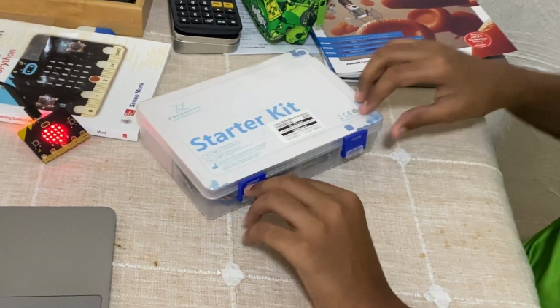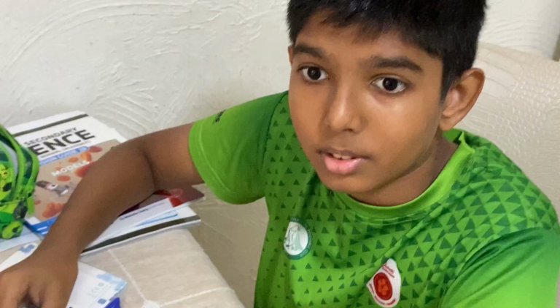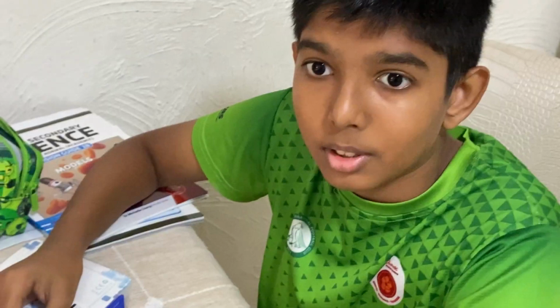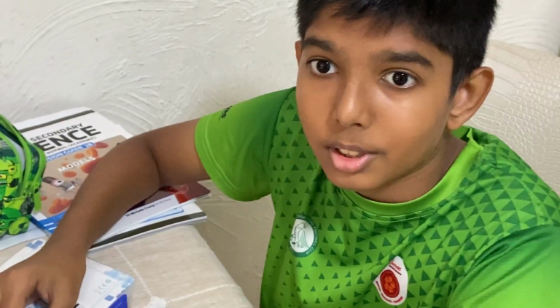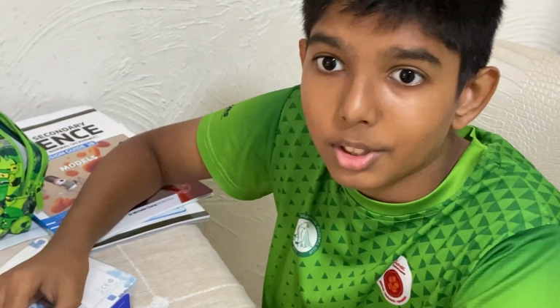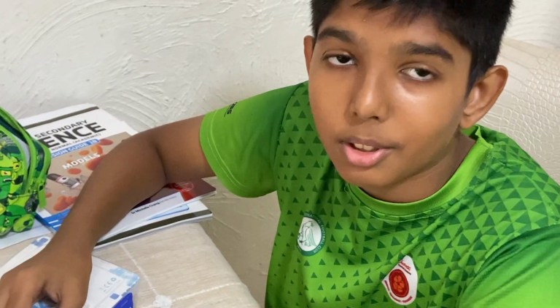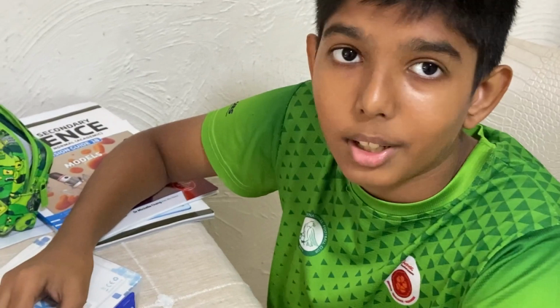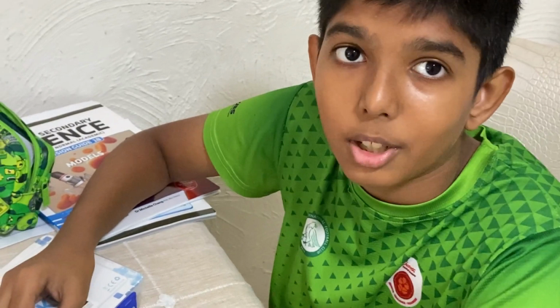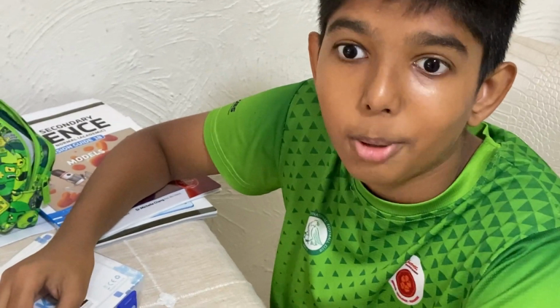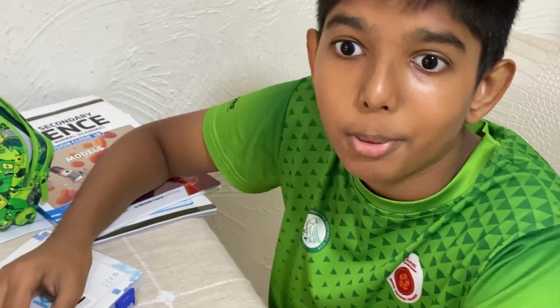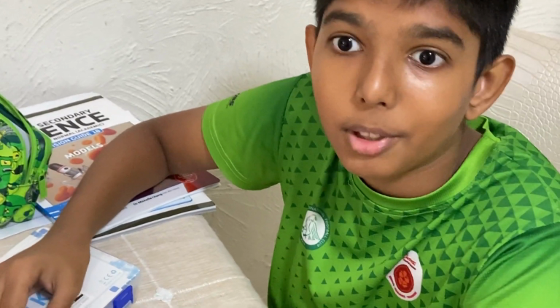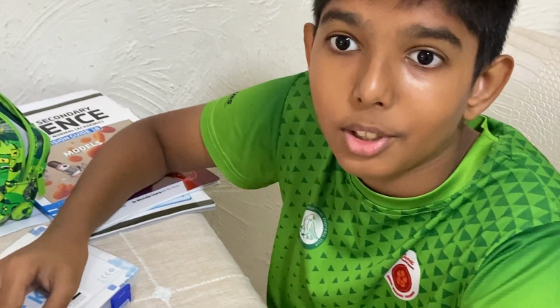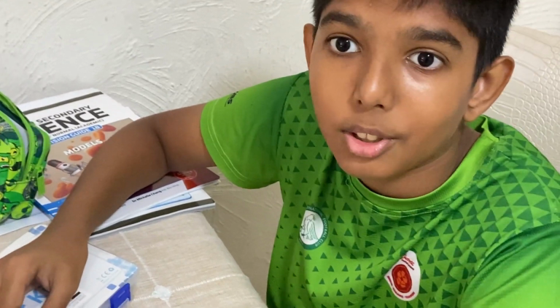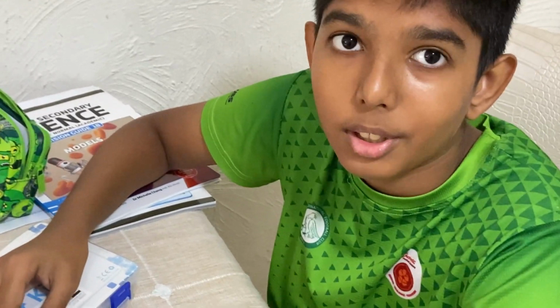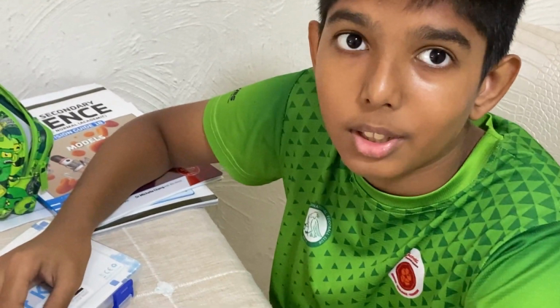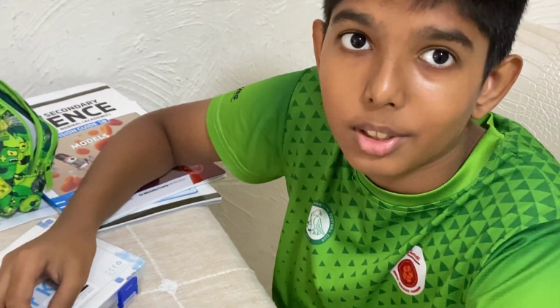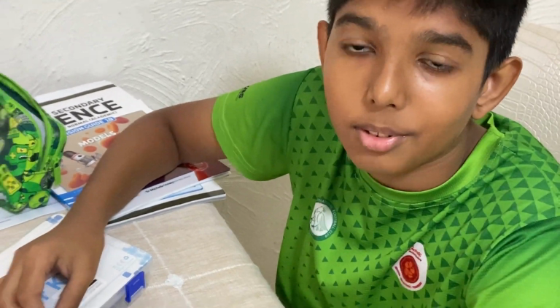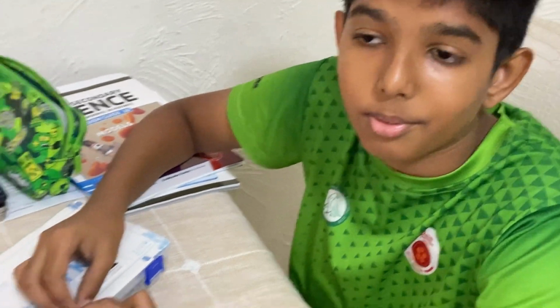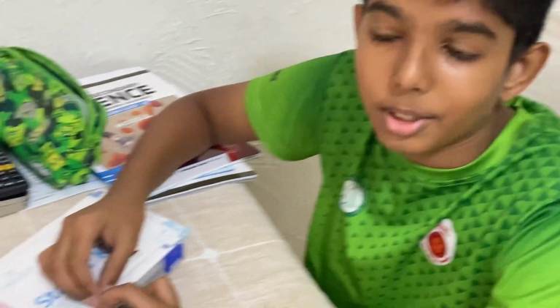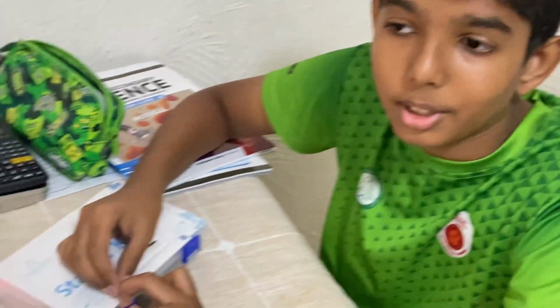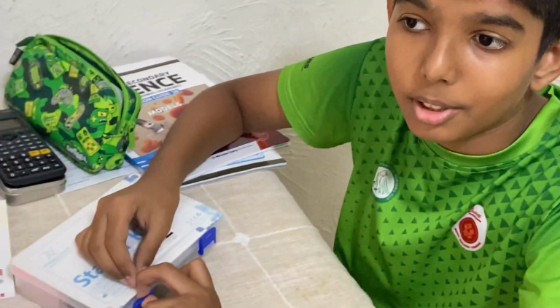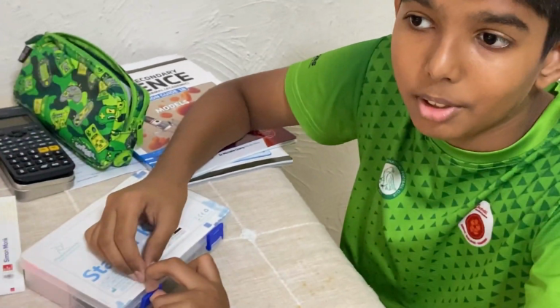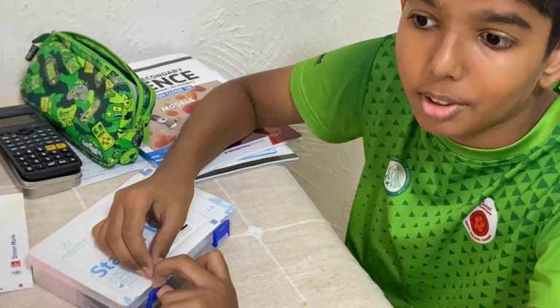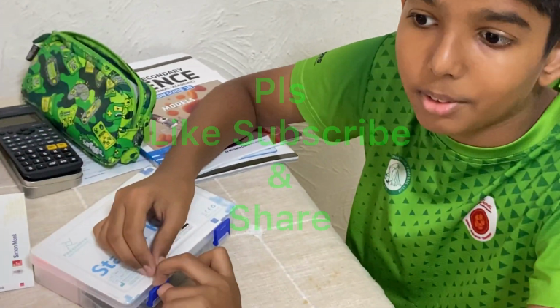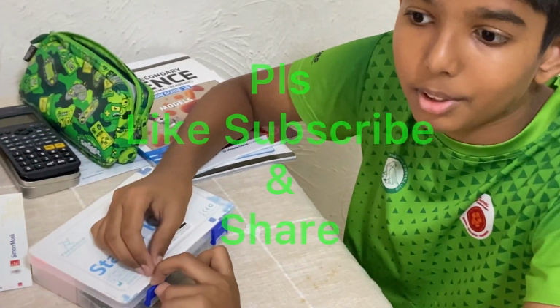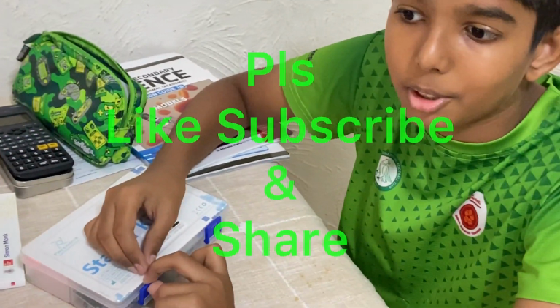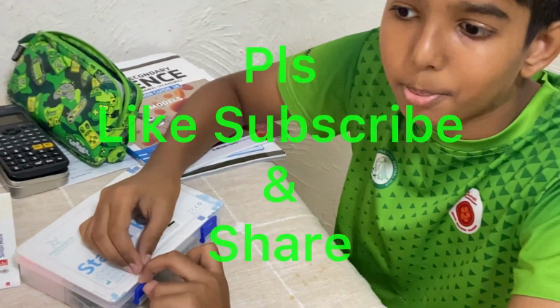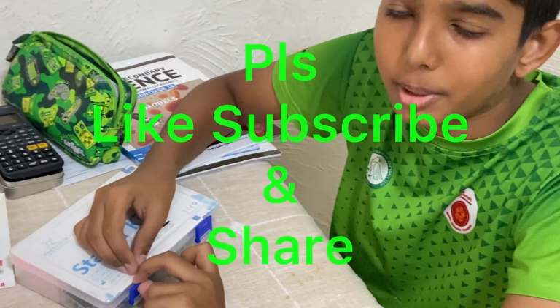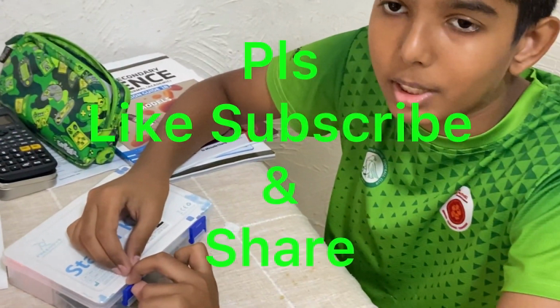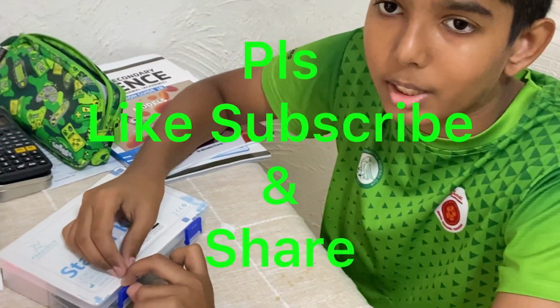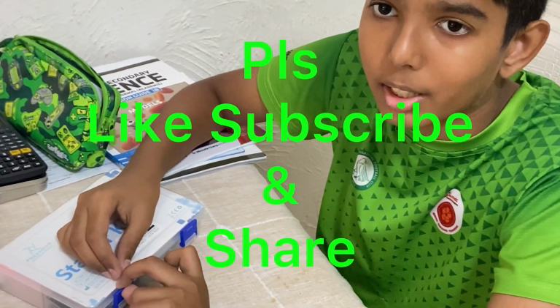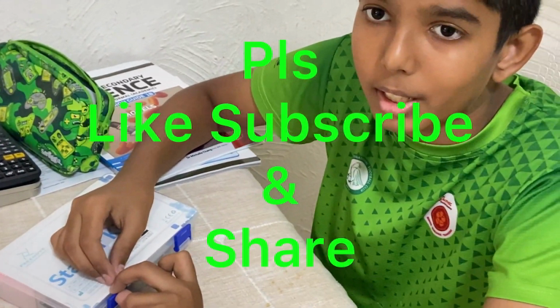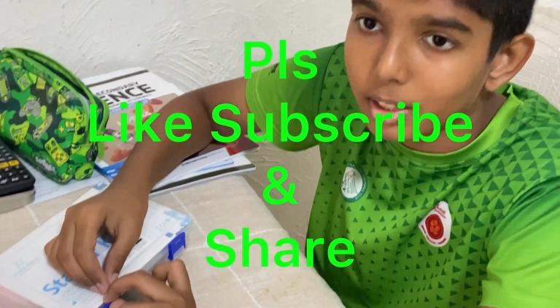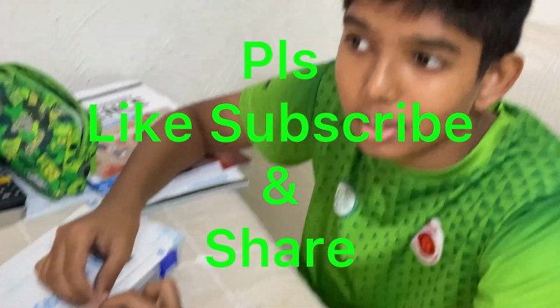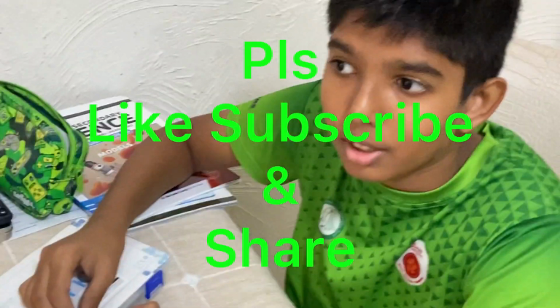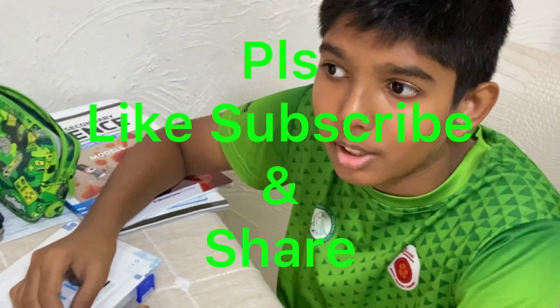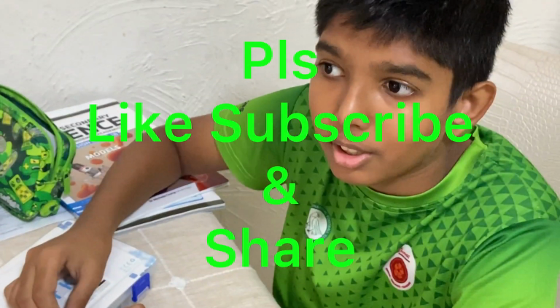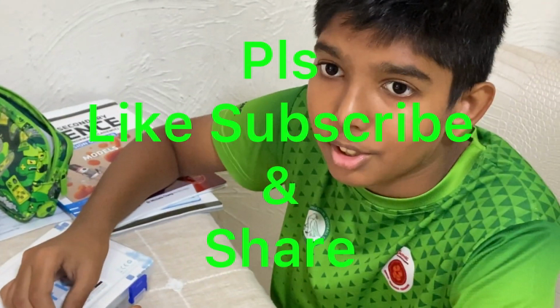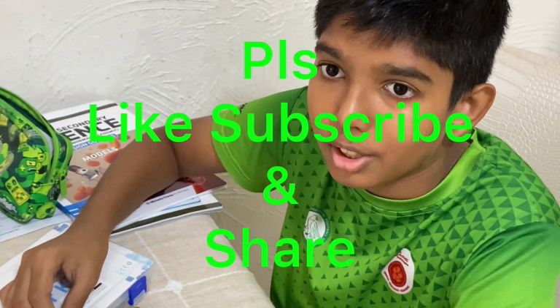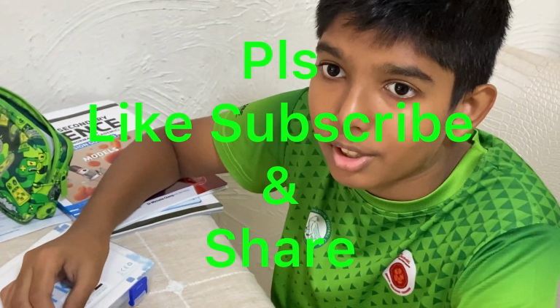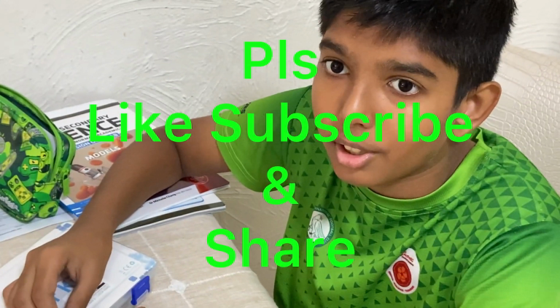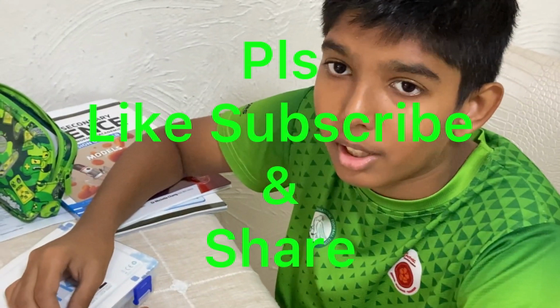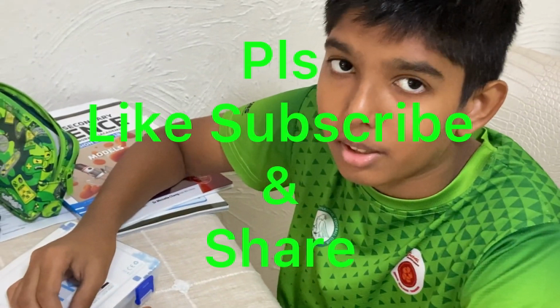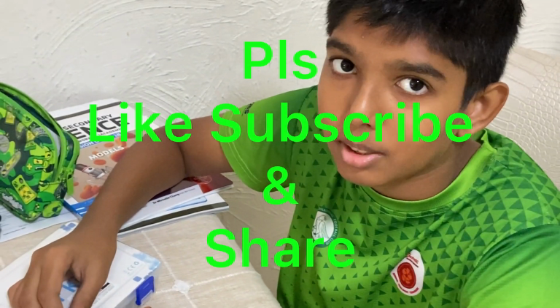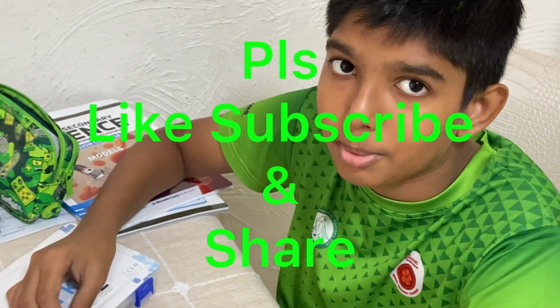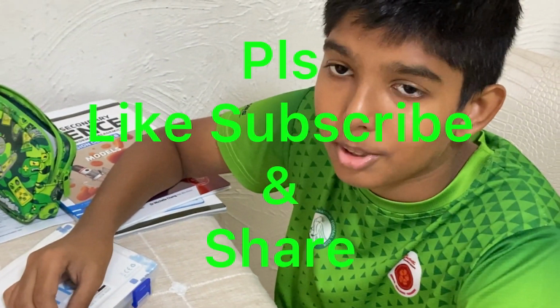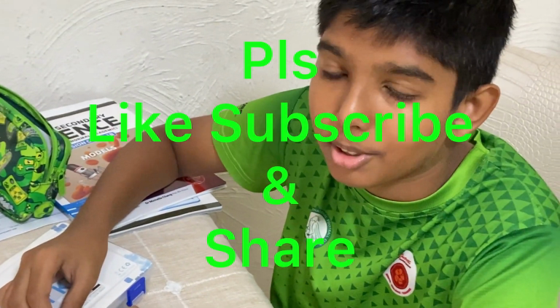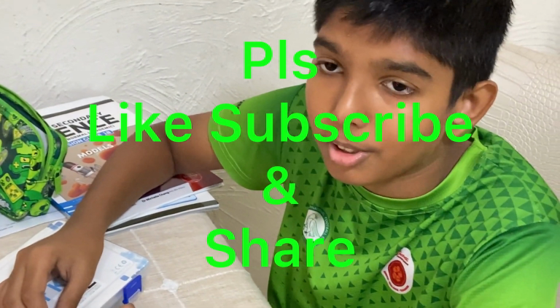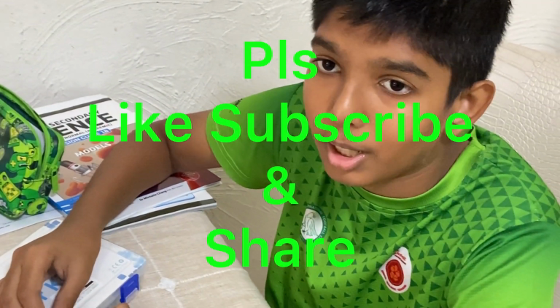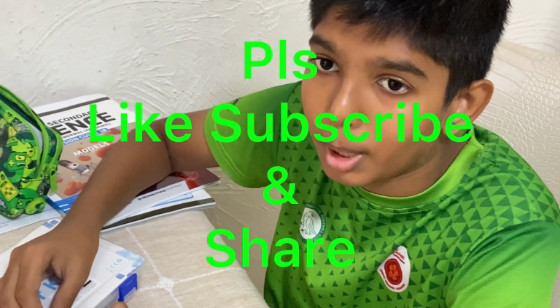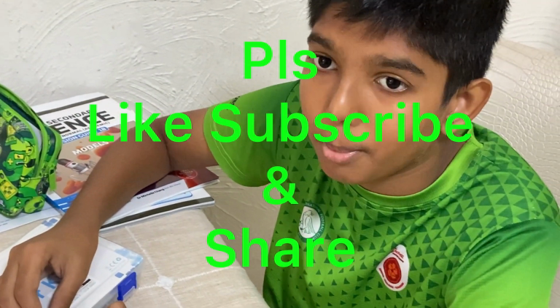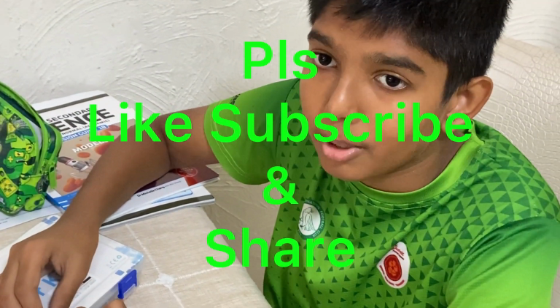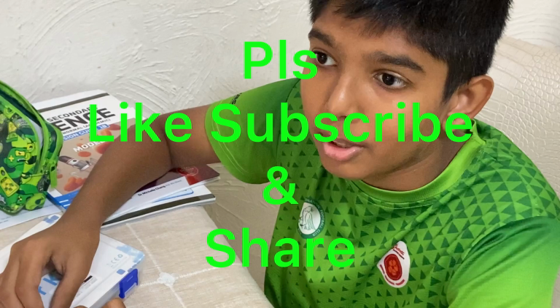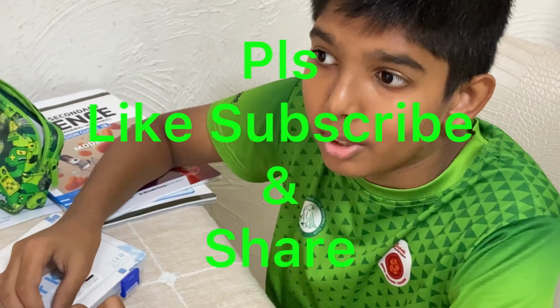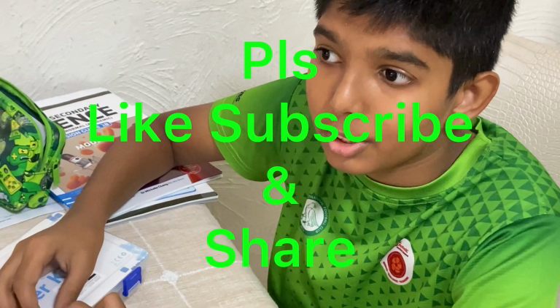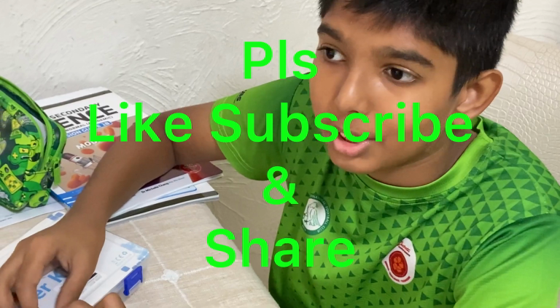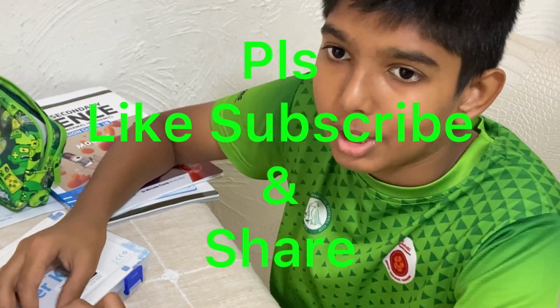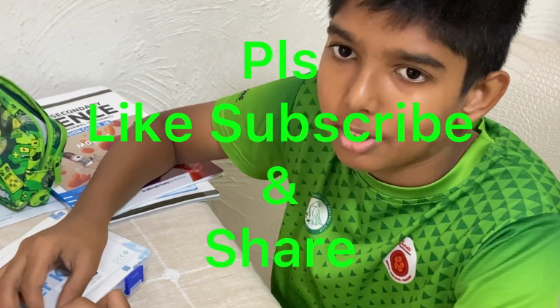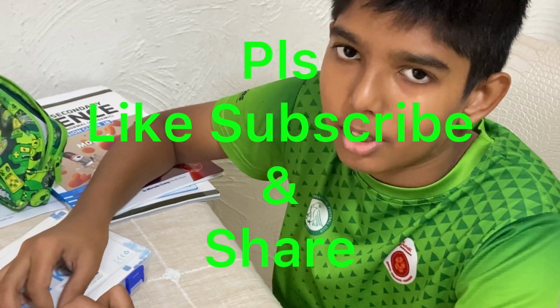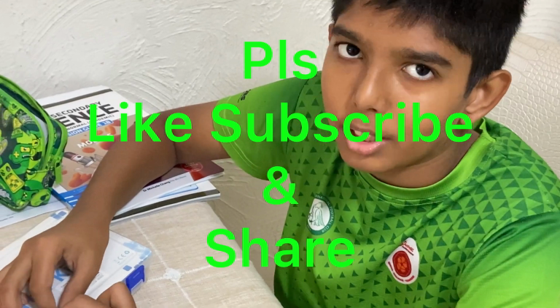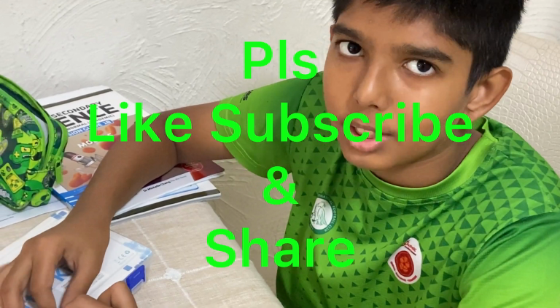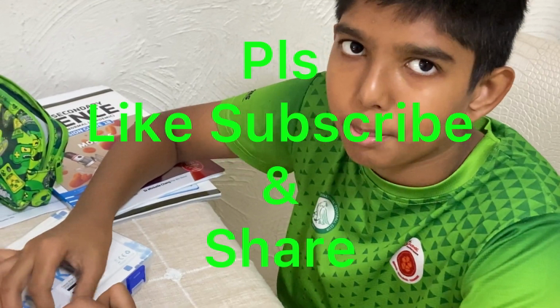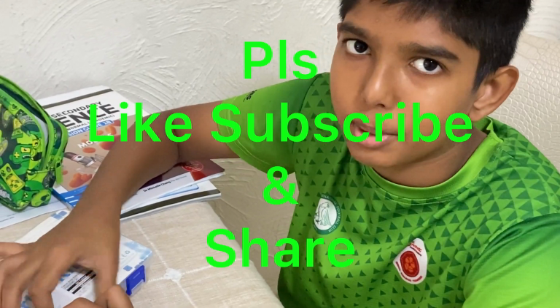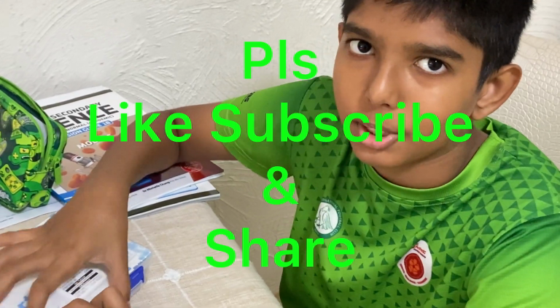I hope you enjoyed this video. If you did, please like, share, and subscribe. See you in the next episode.